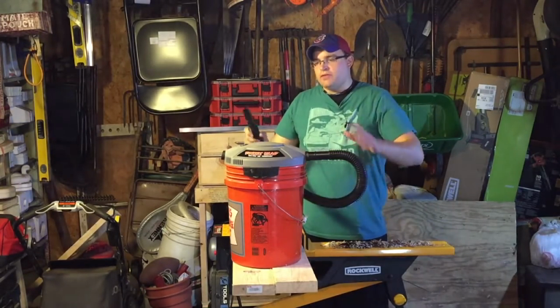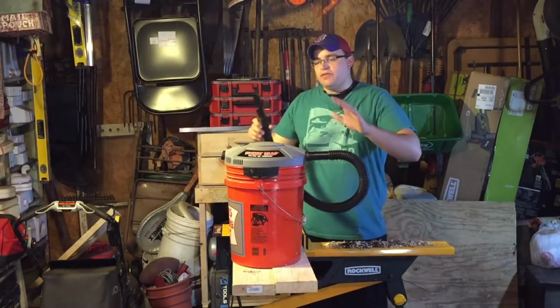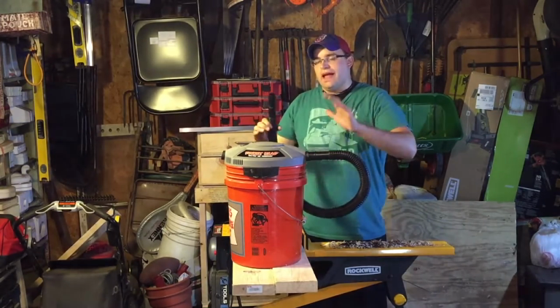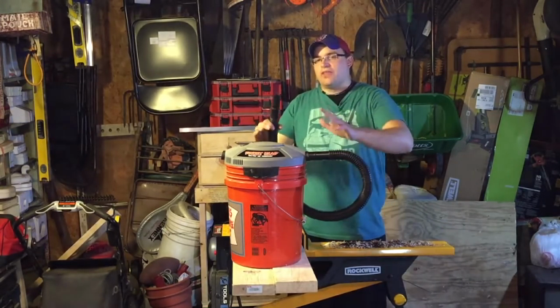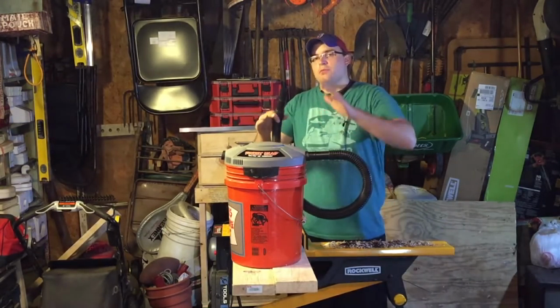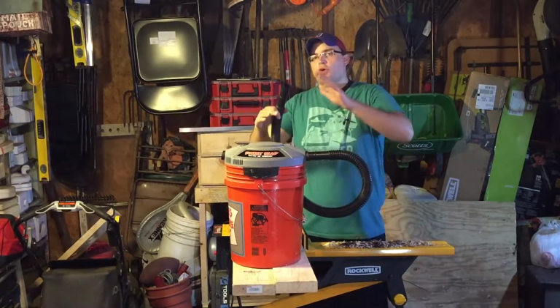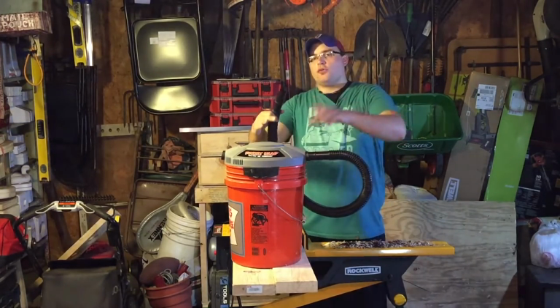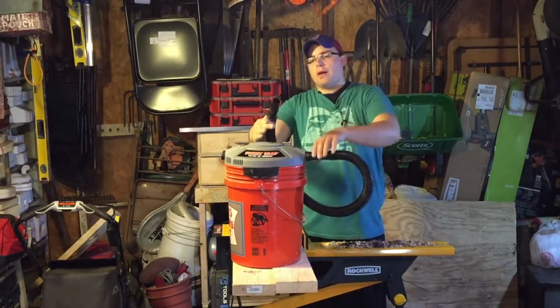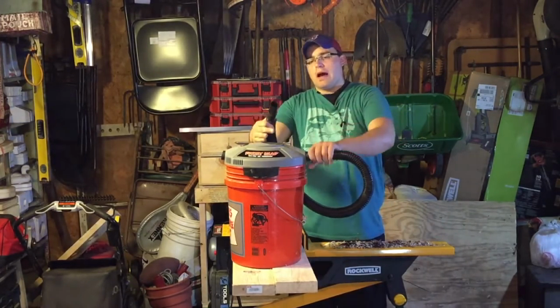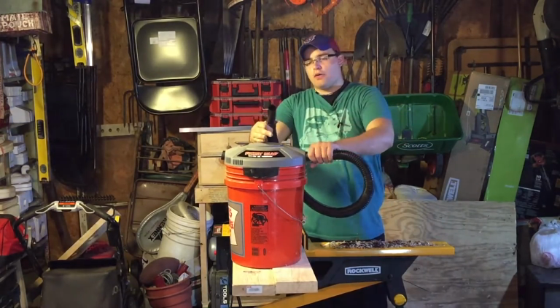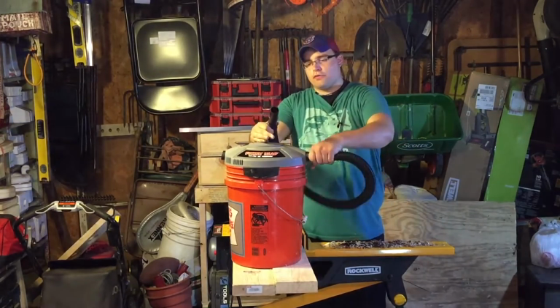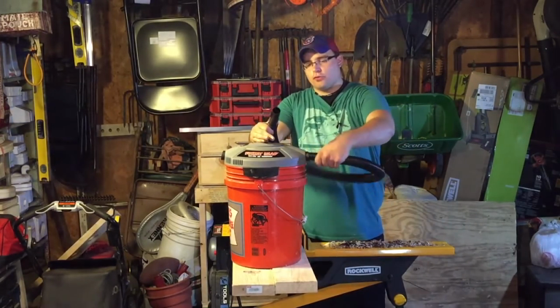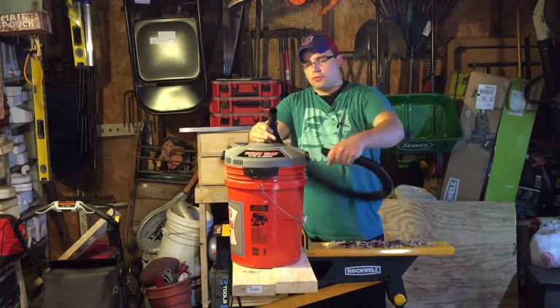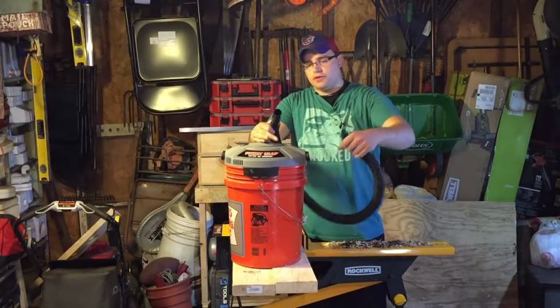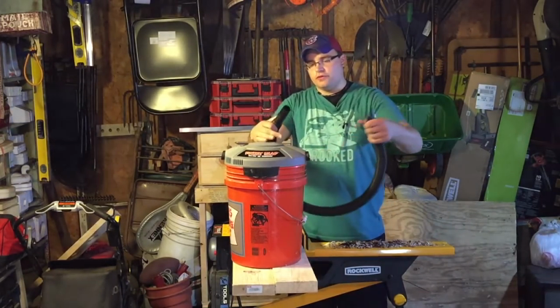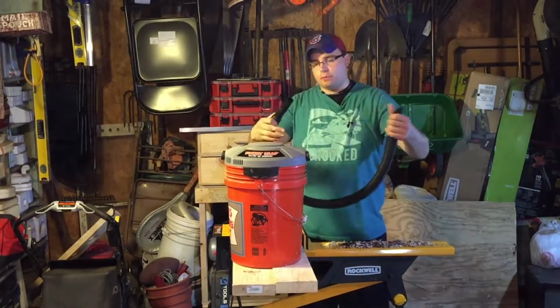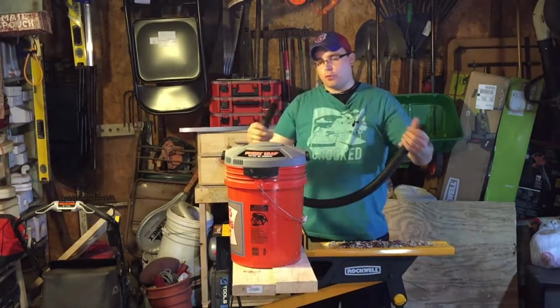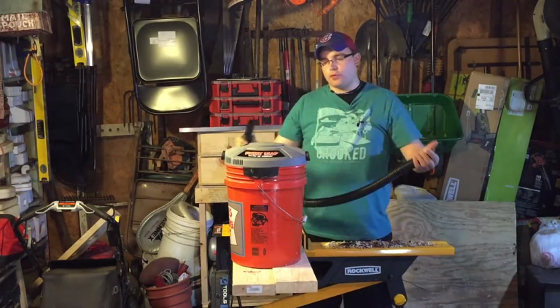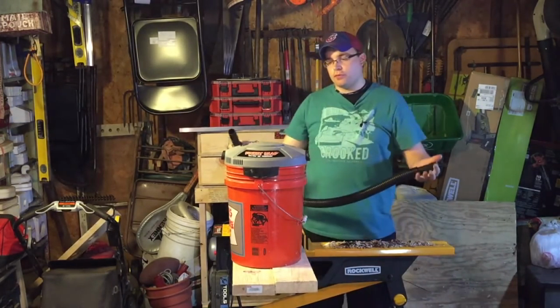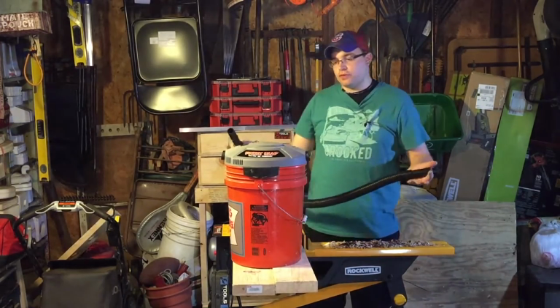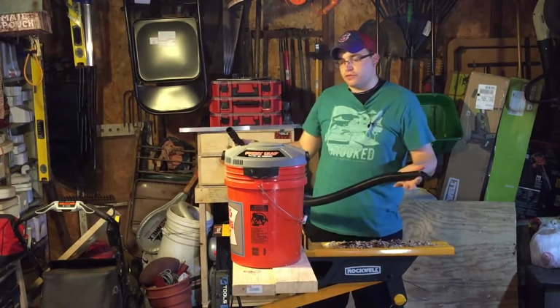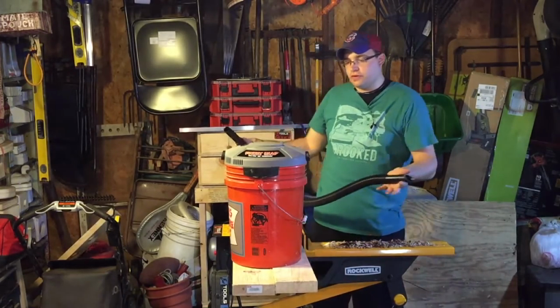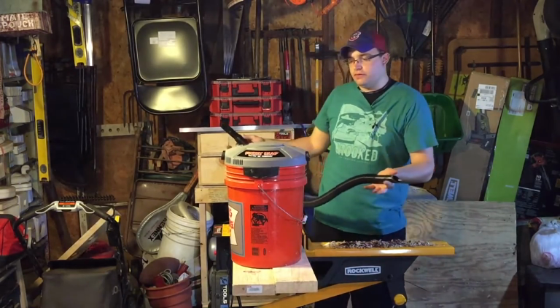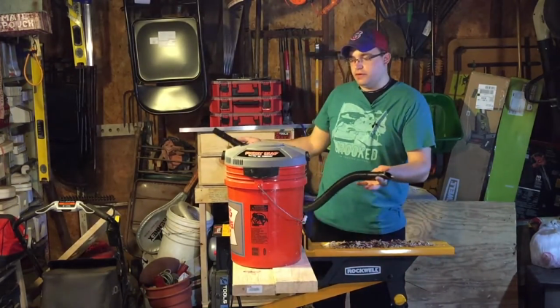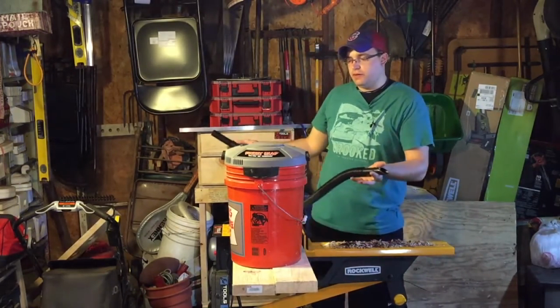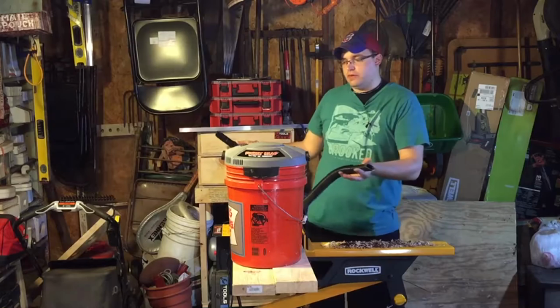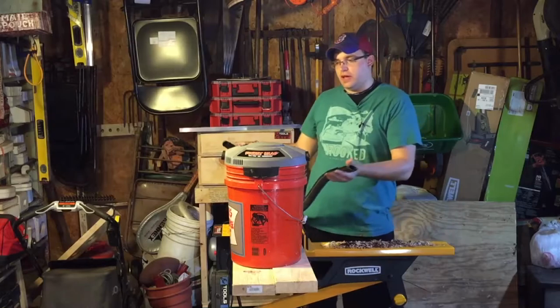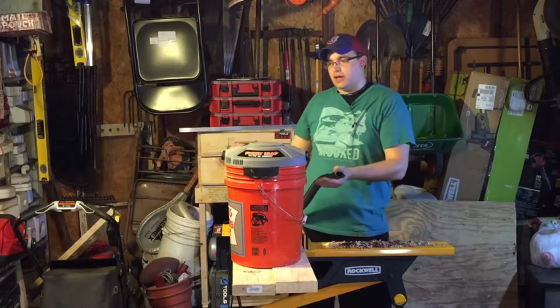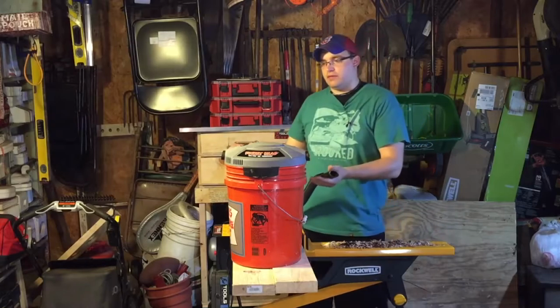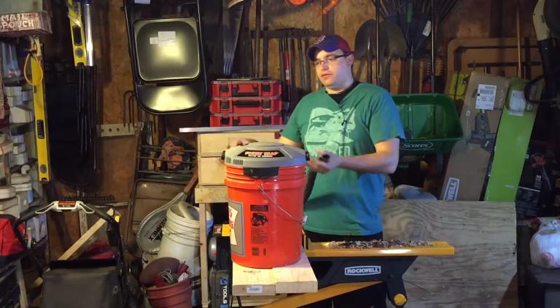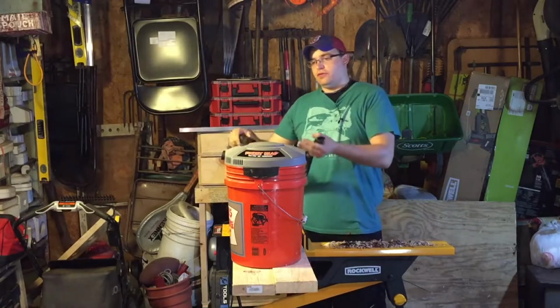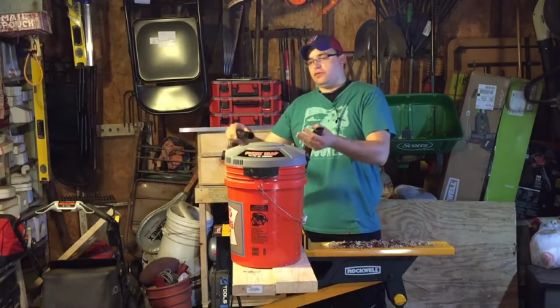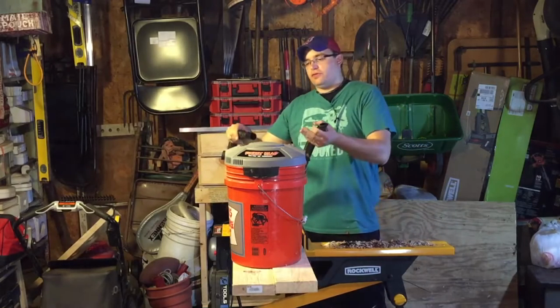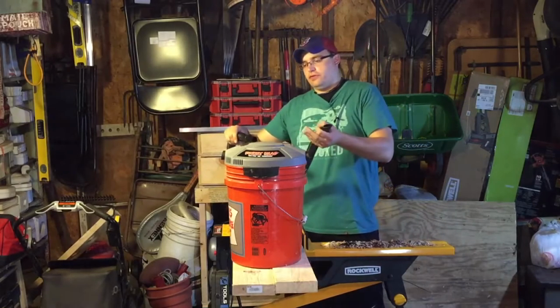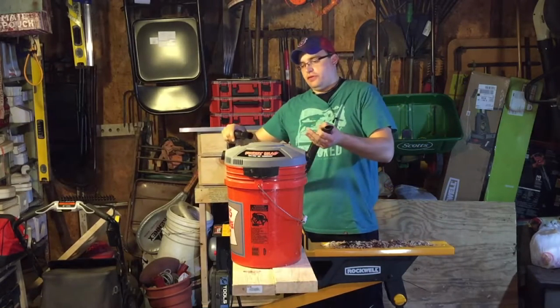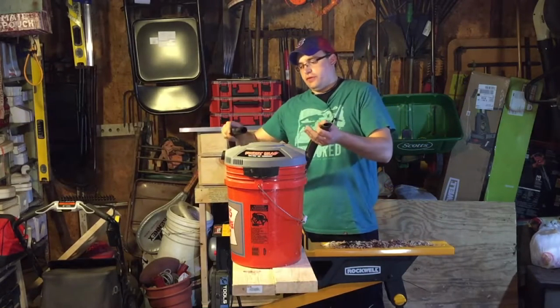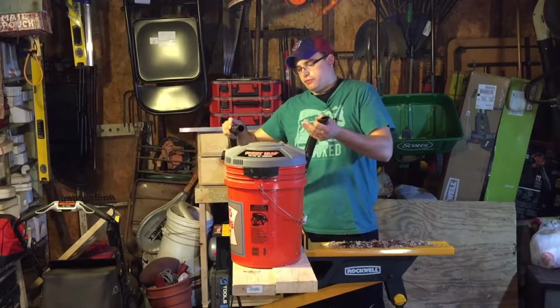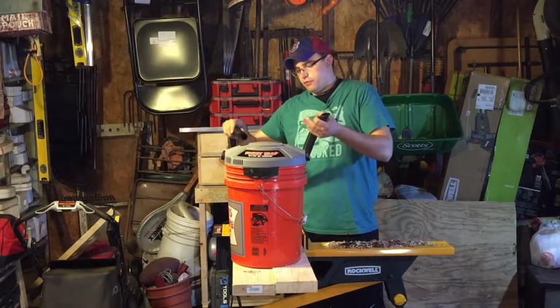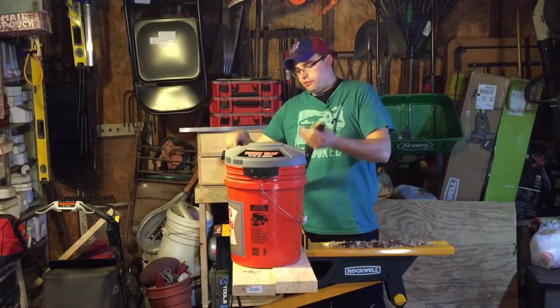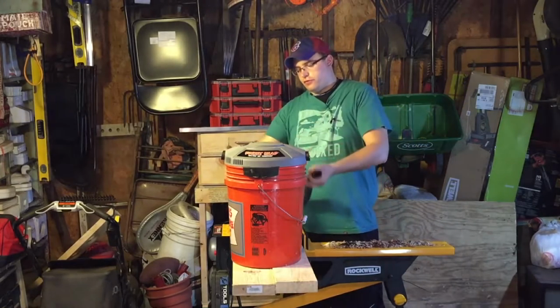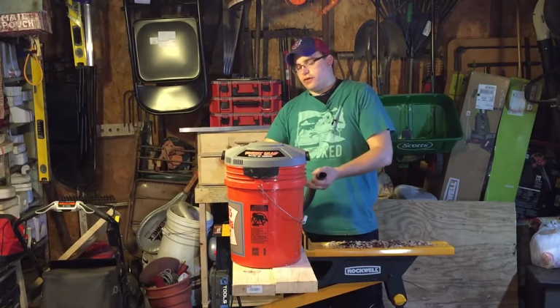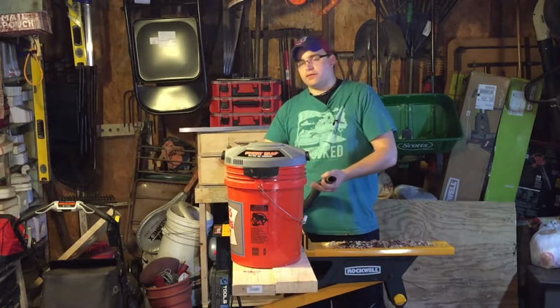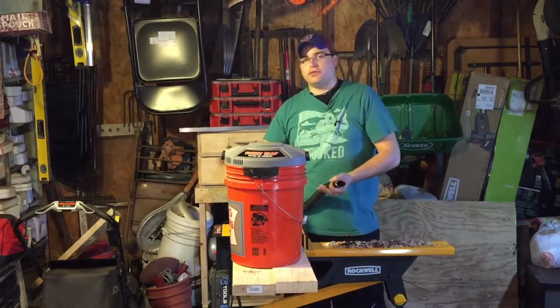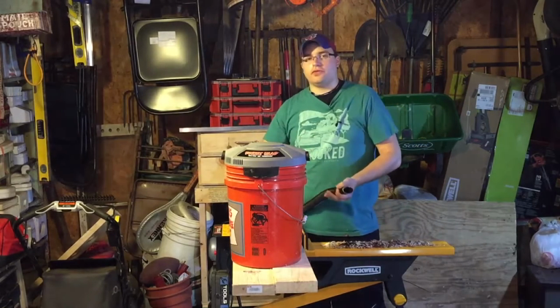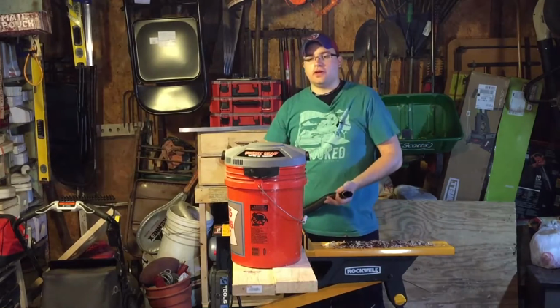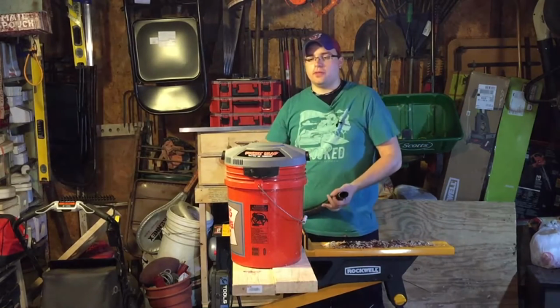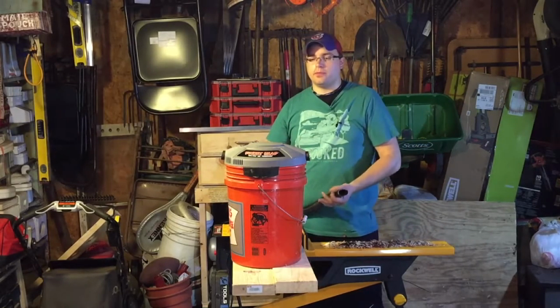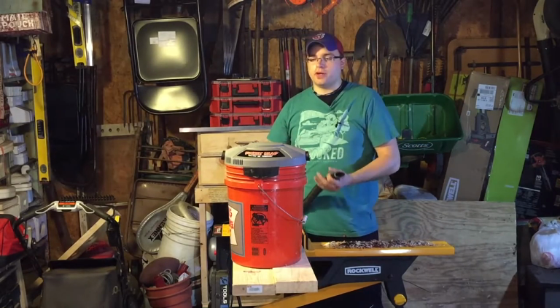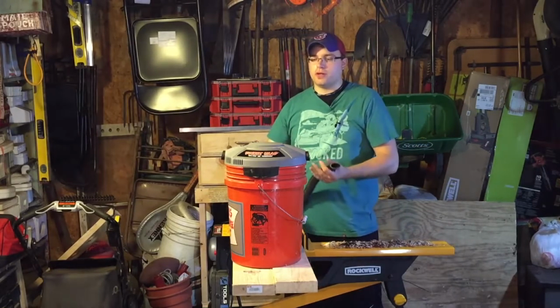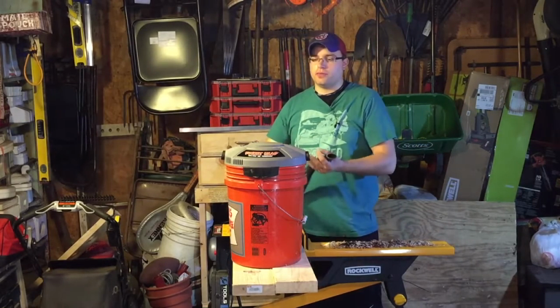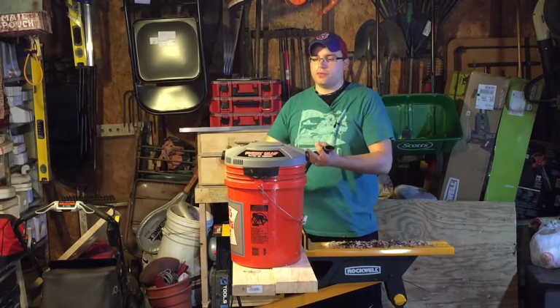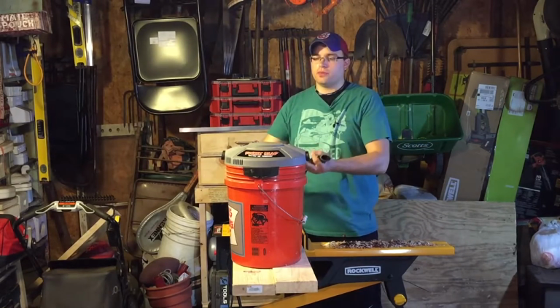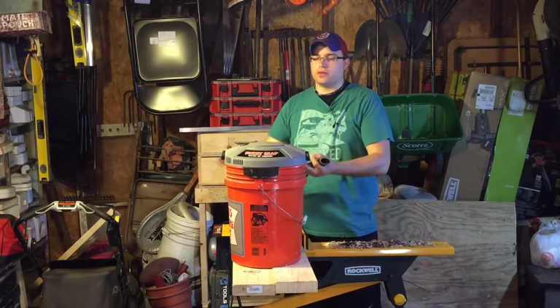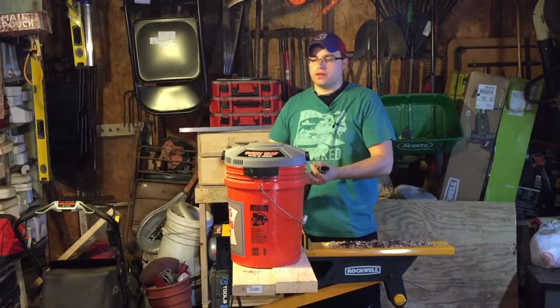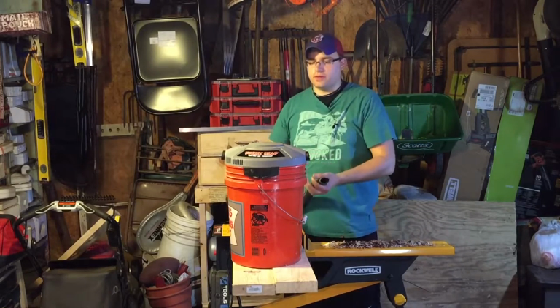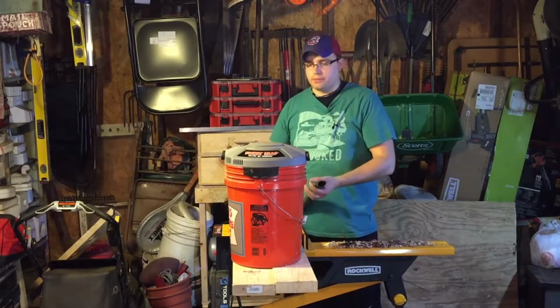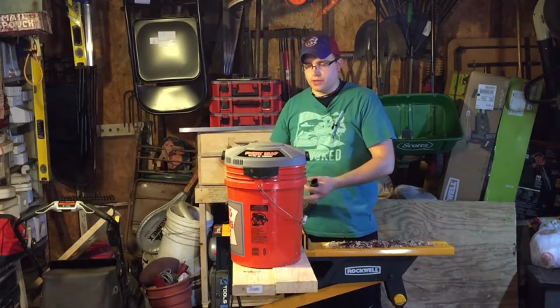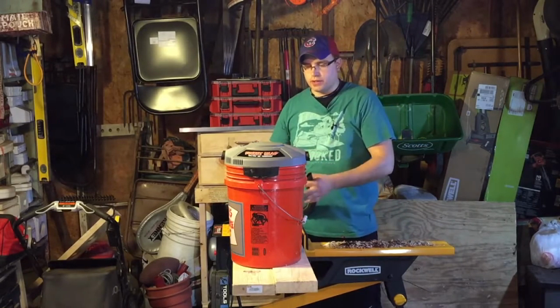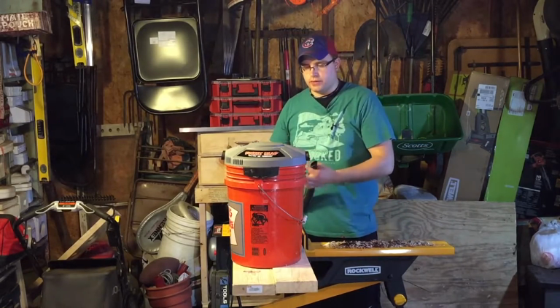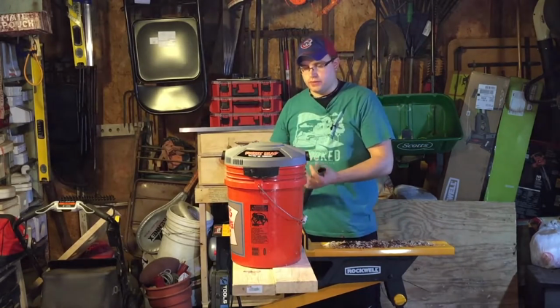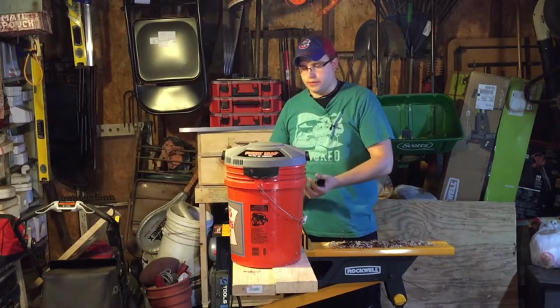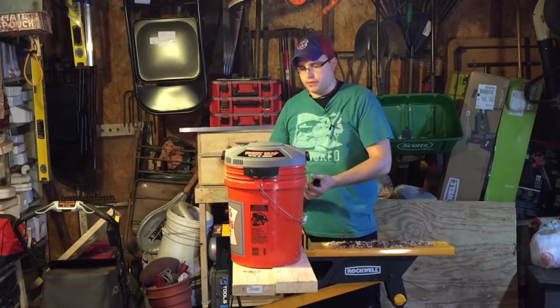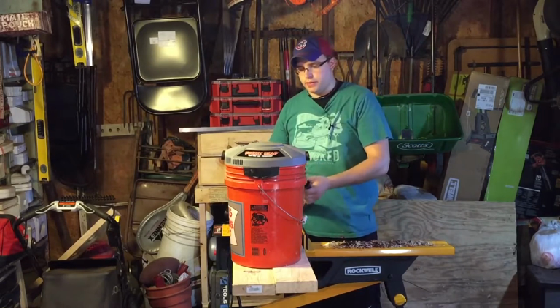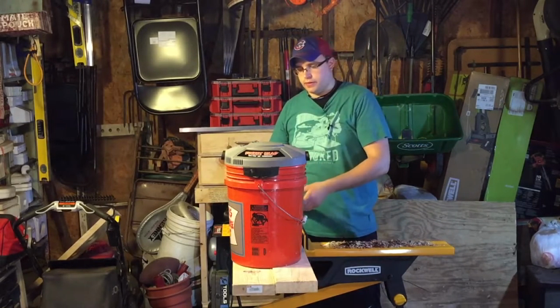Not the most powerful, but it is portable and it's convenient to have, because you can just throw your stuff inside the bucket, throw a lid on the bucket, and you're good to go.